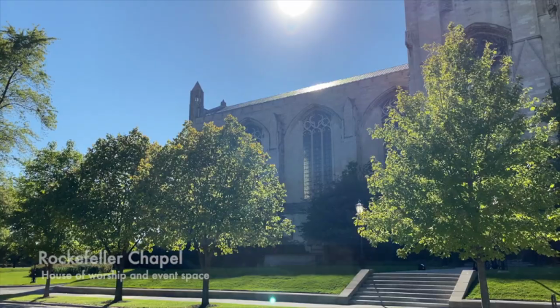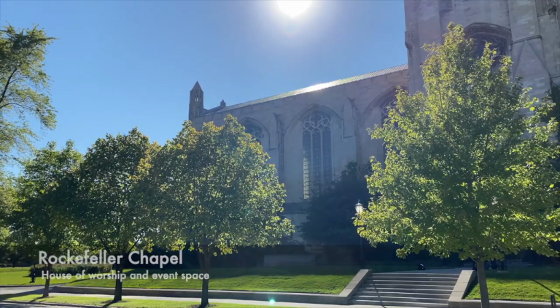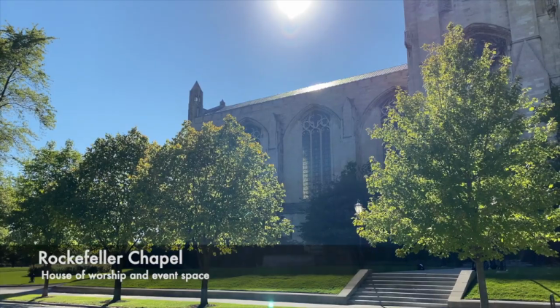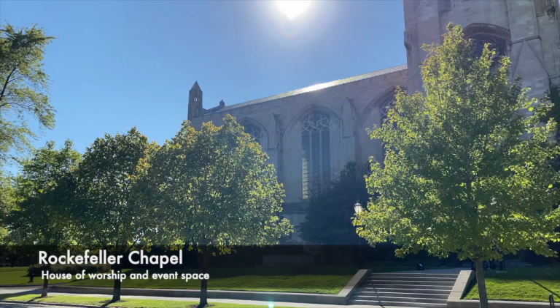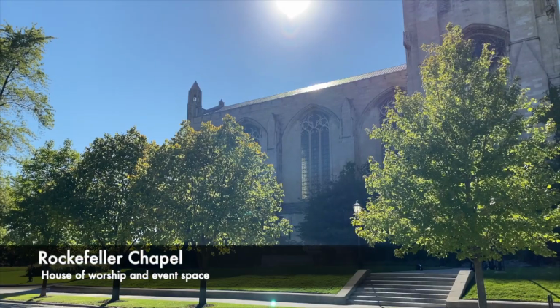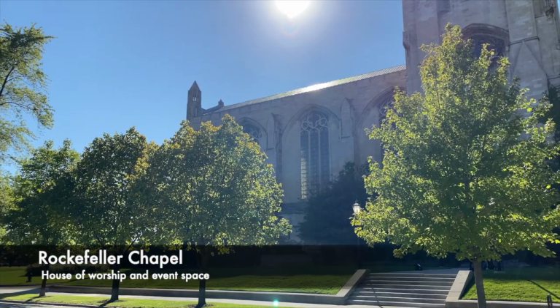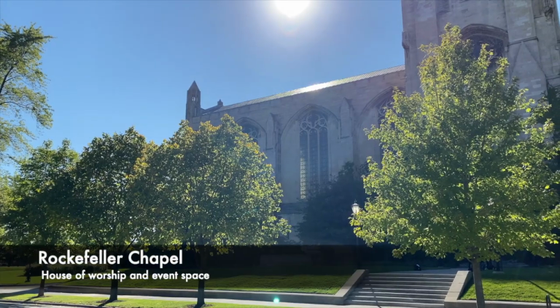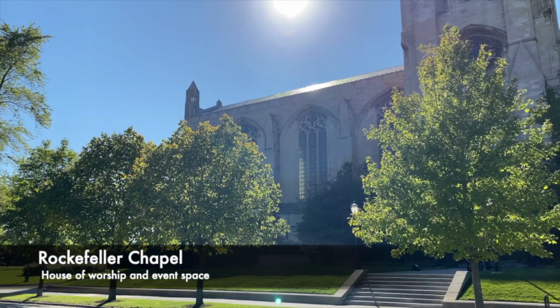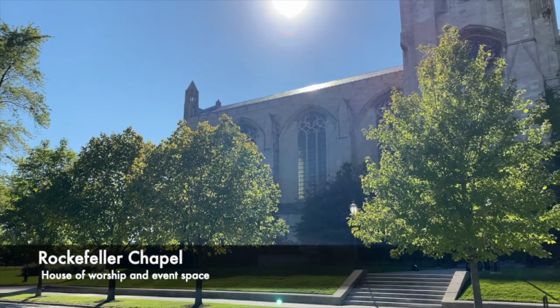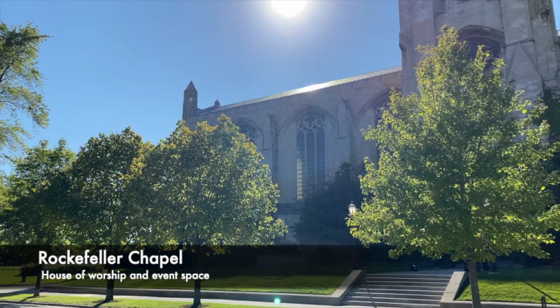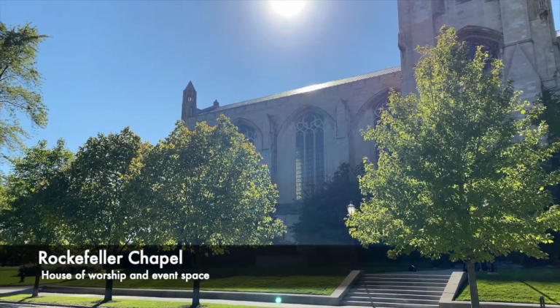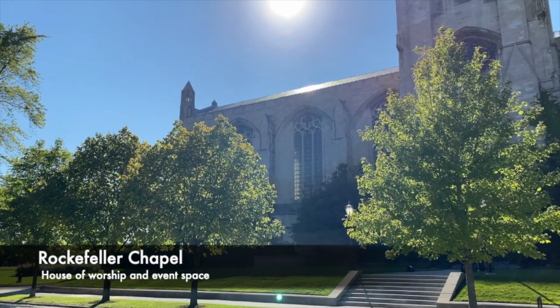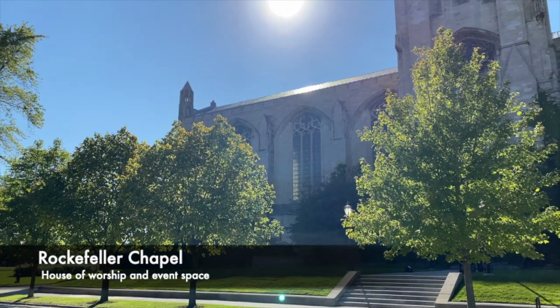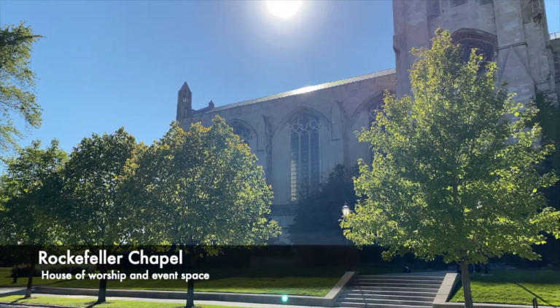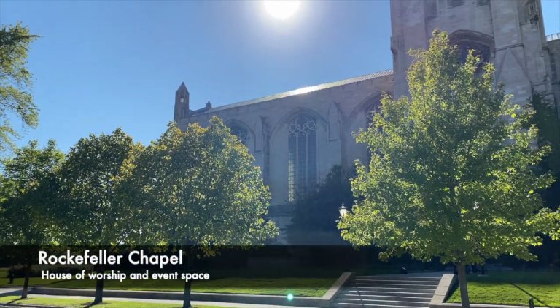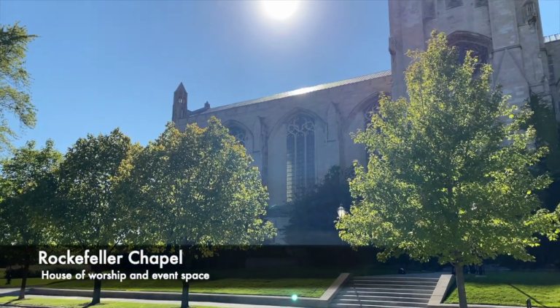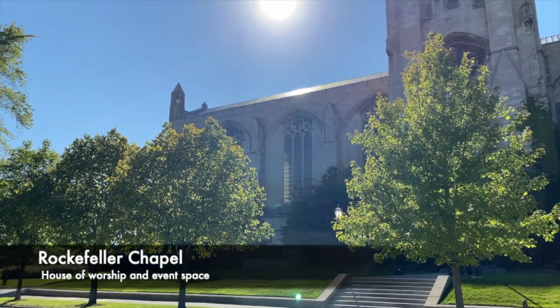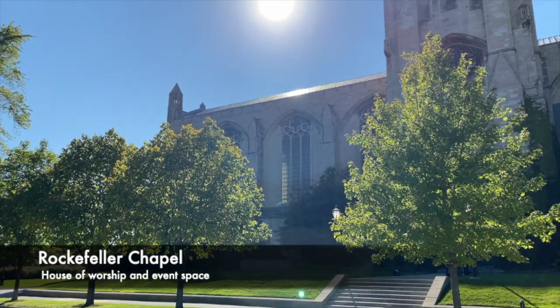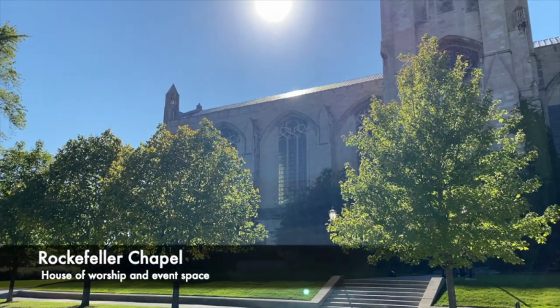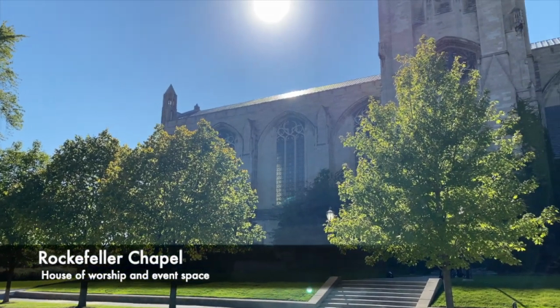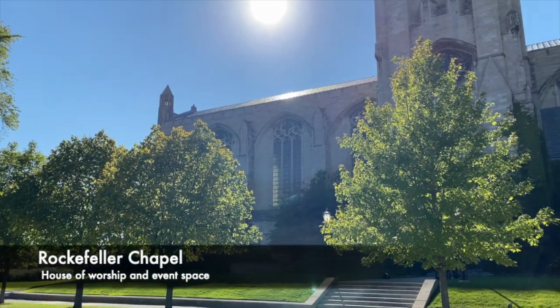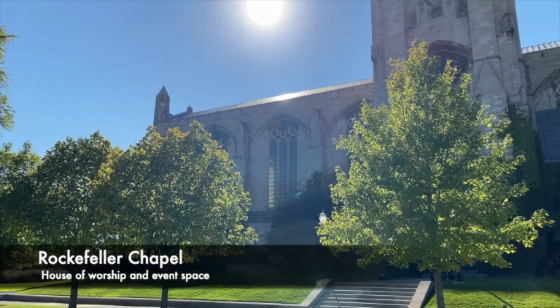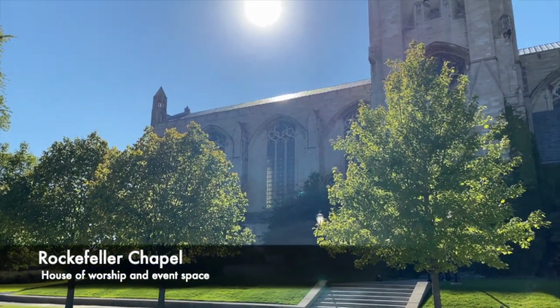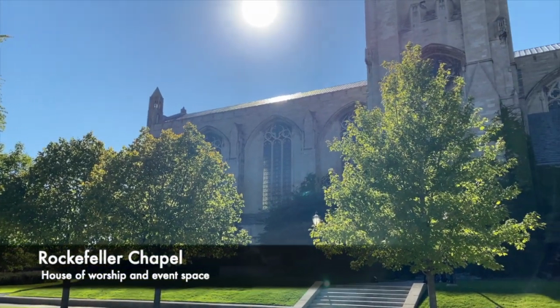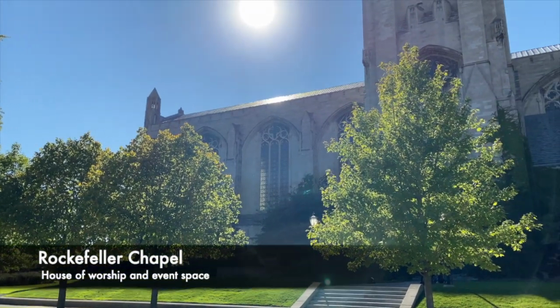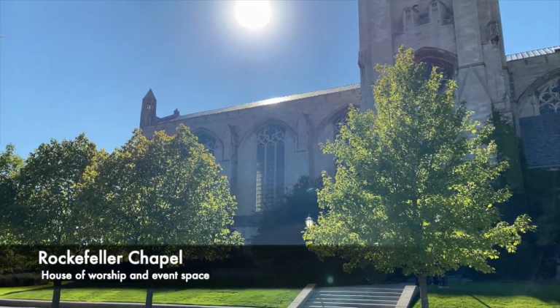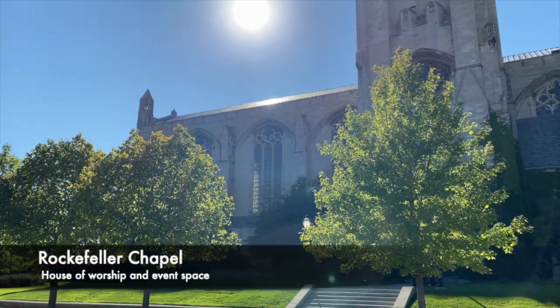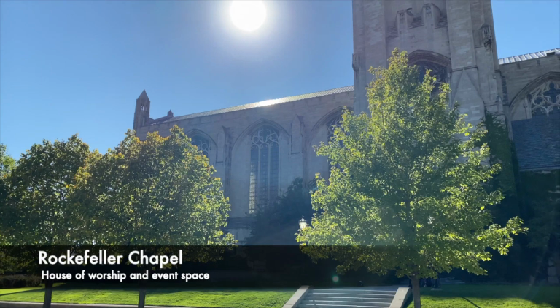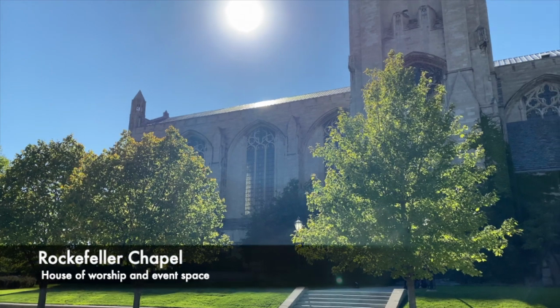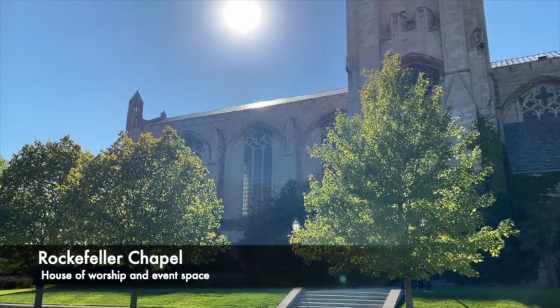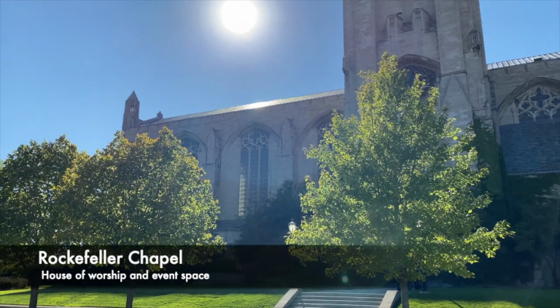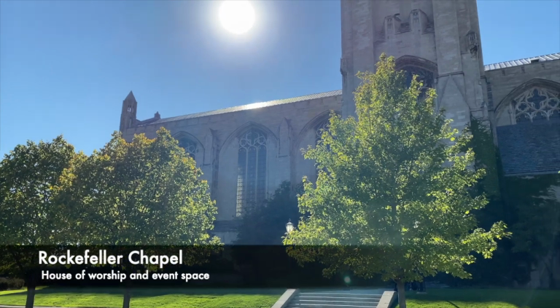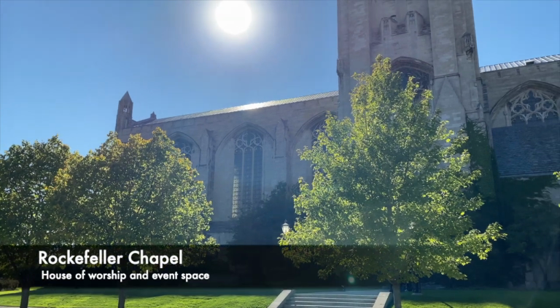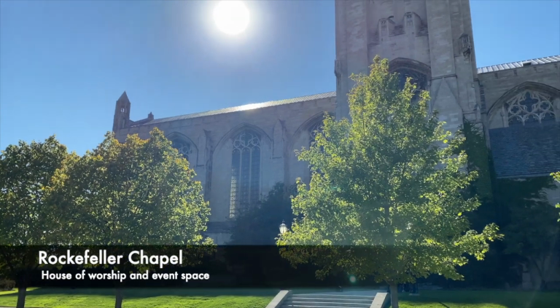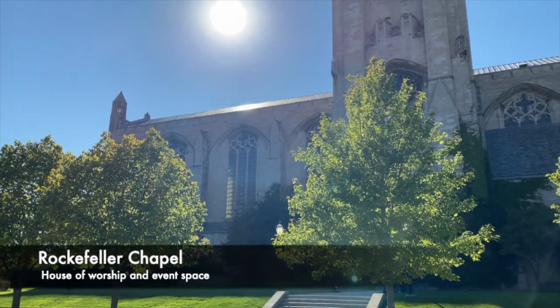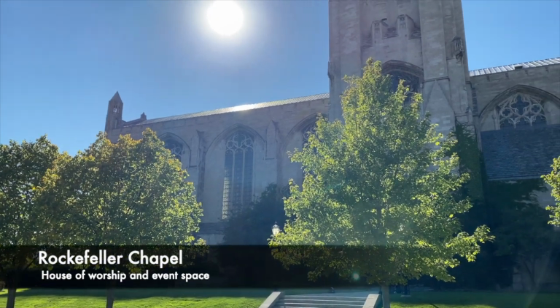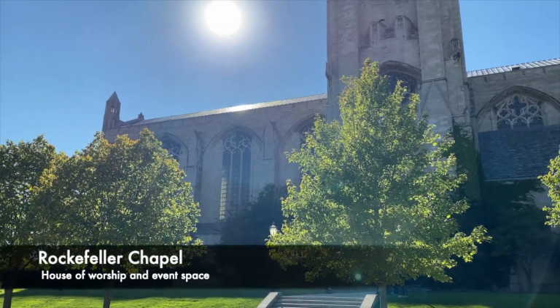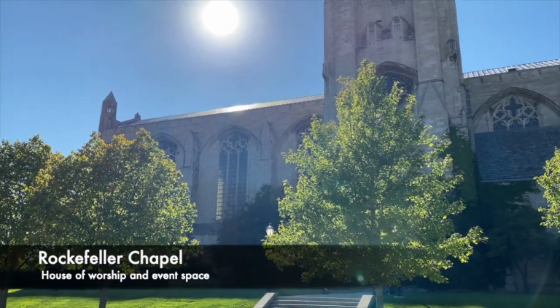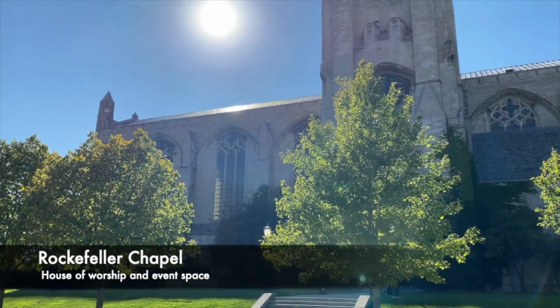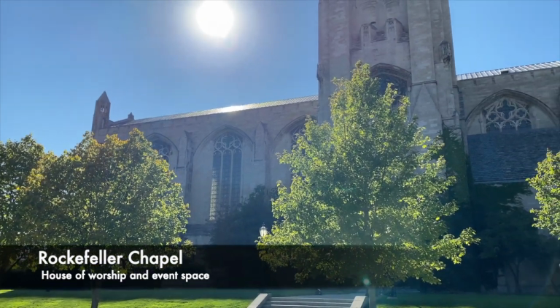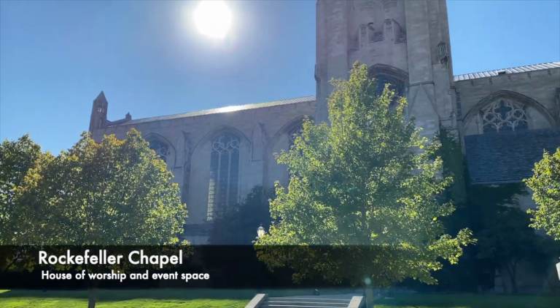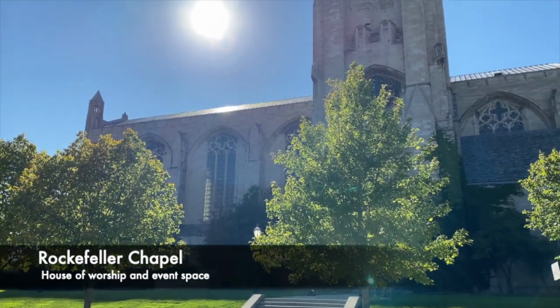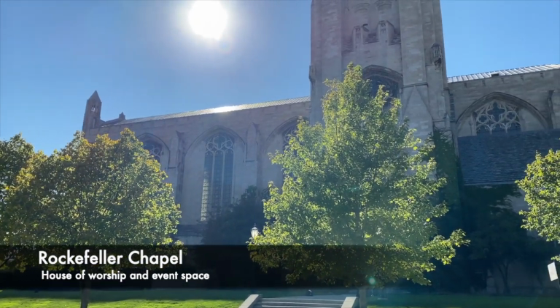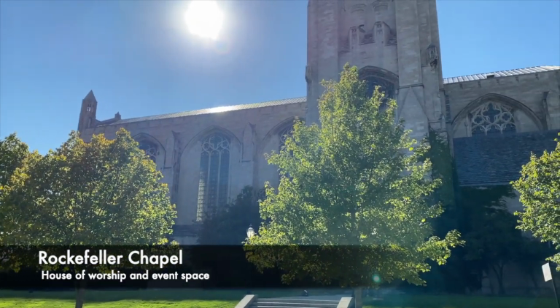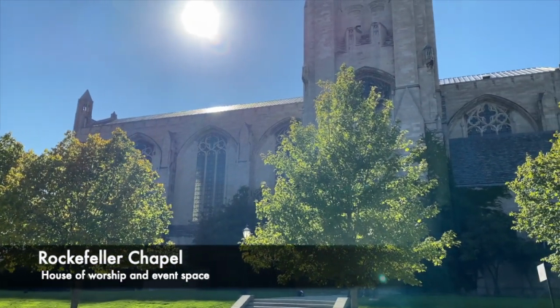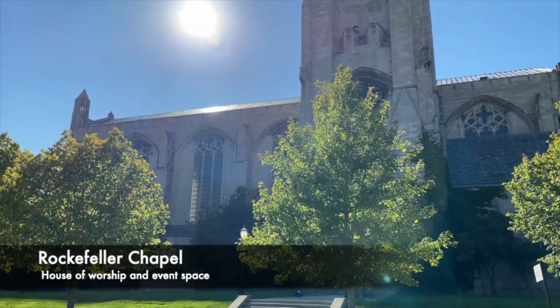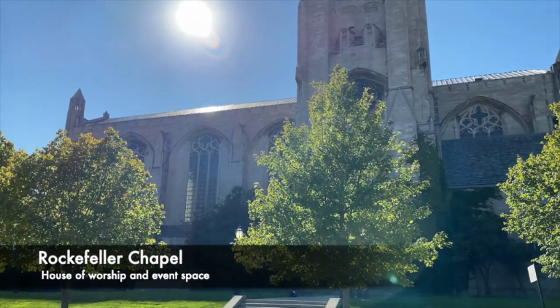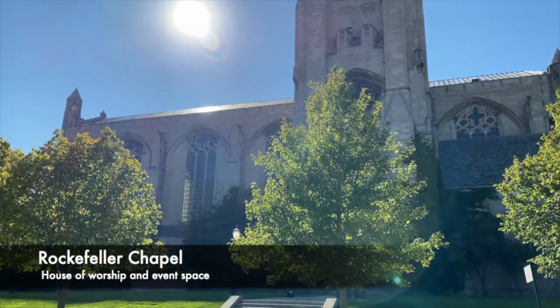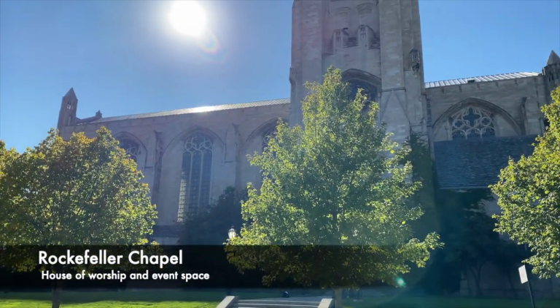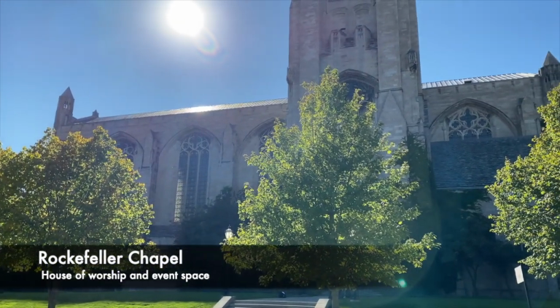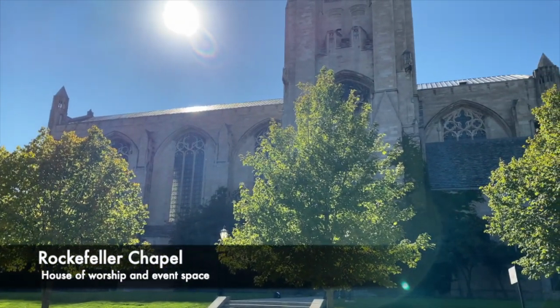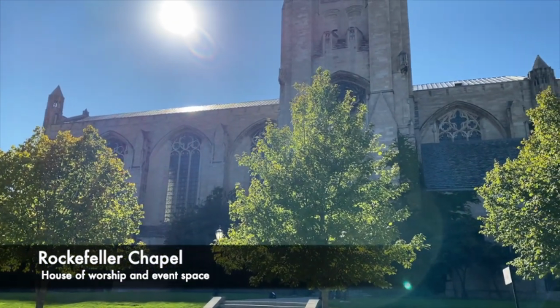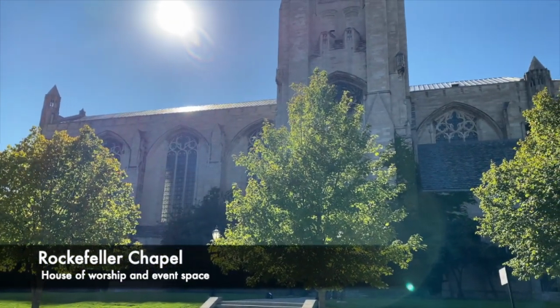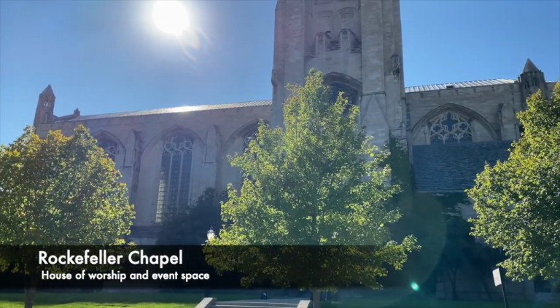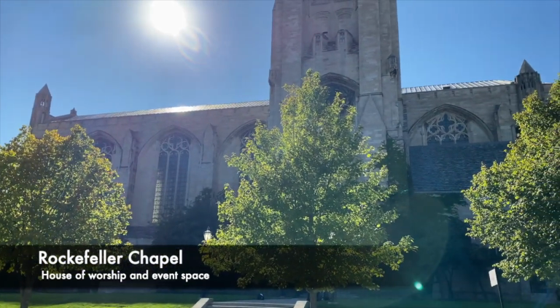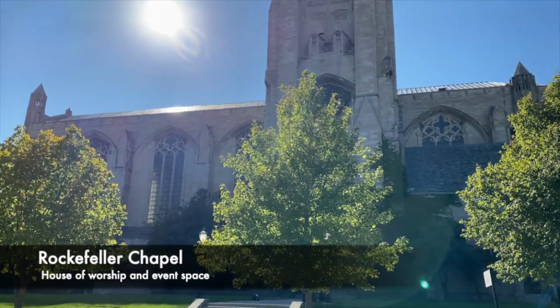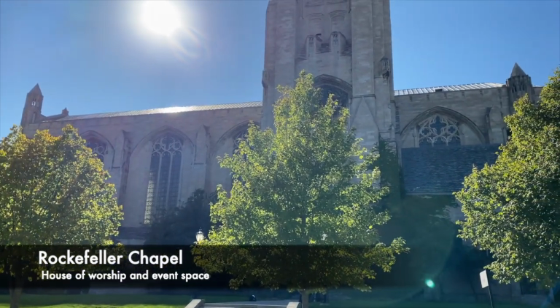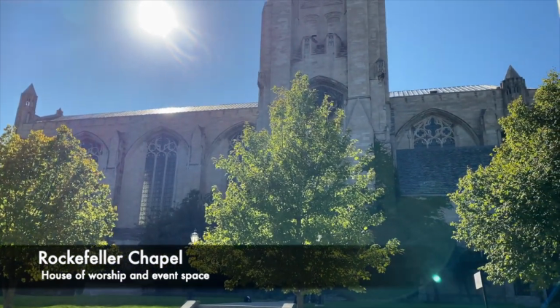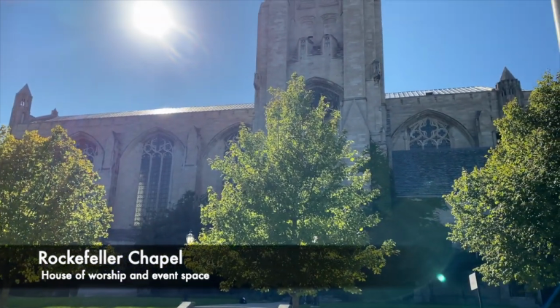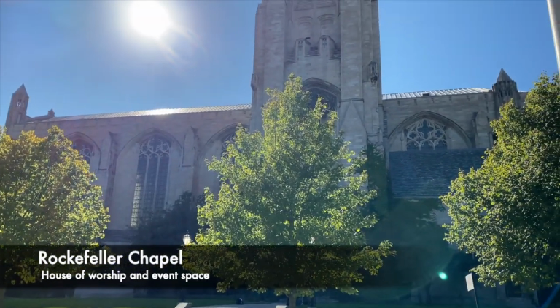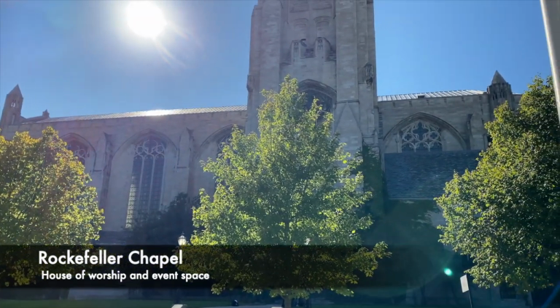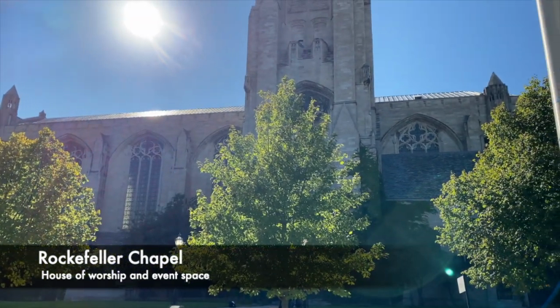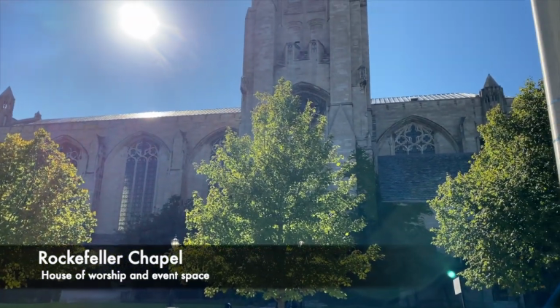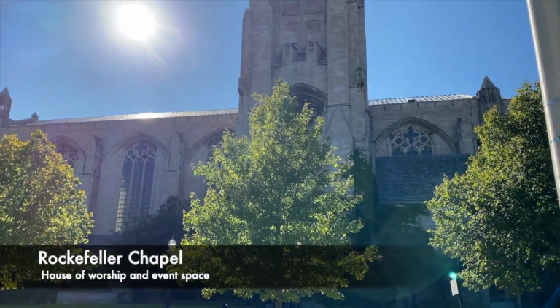The stunning Rockefeller Chapel is named after founder John D. Rockefeller. Come join us for Yoga at the Rock.